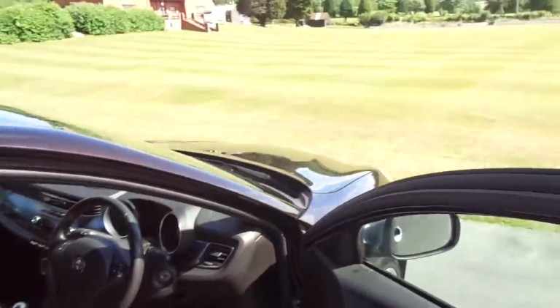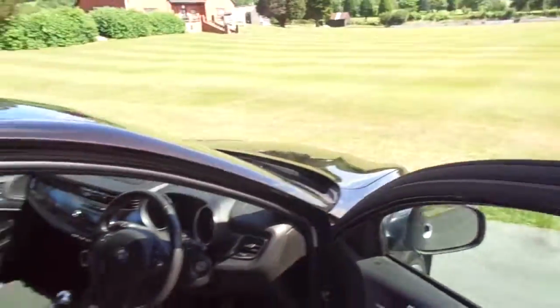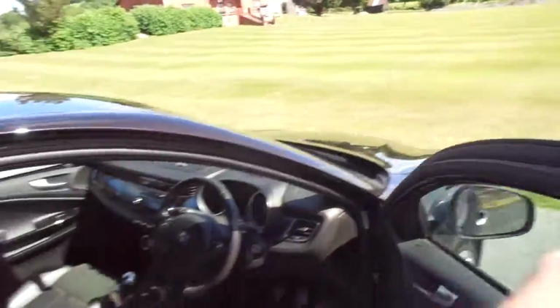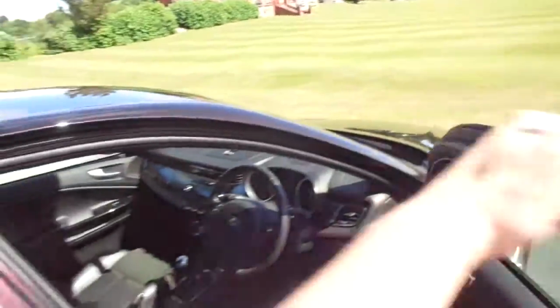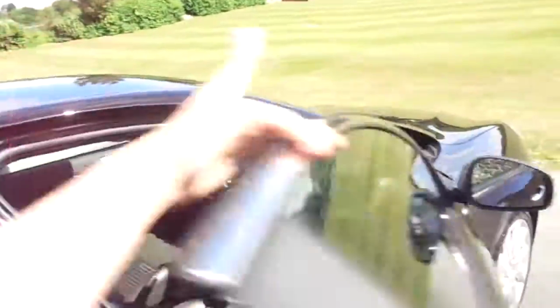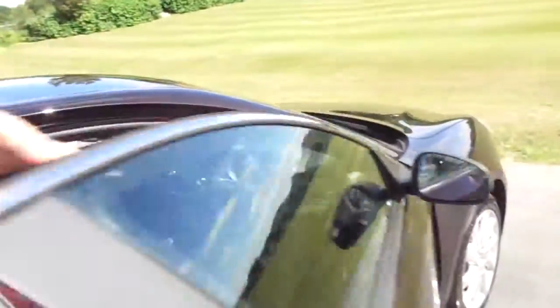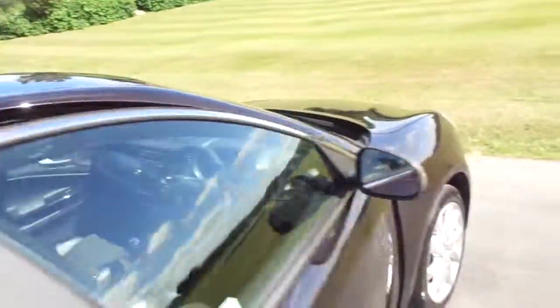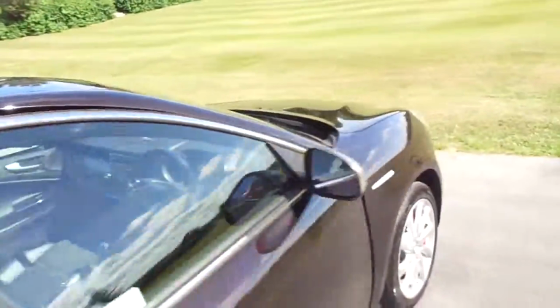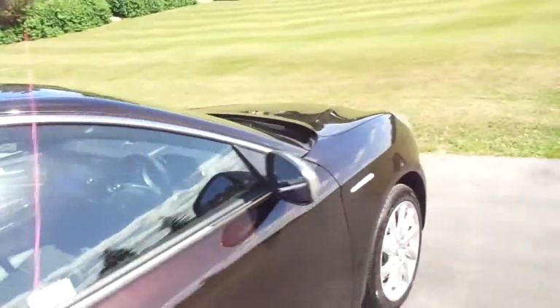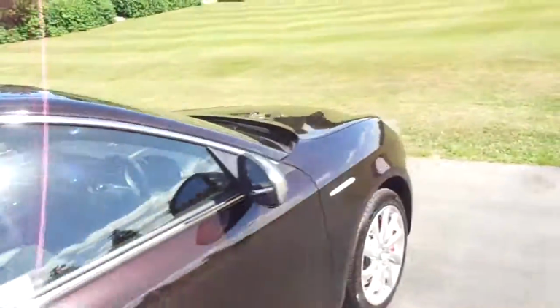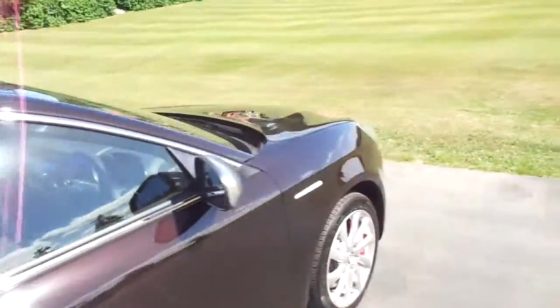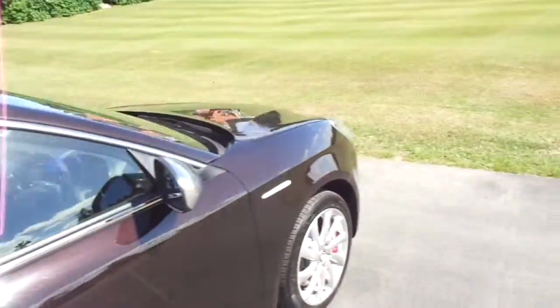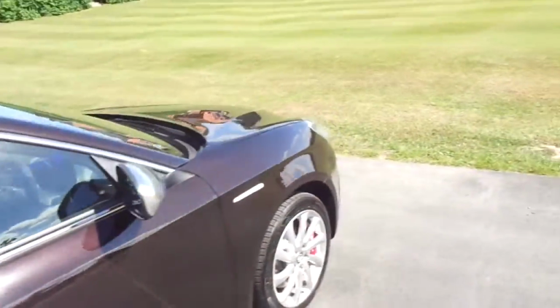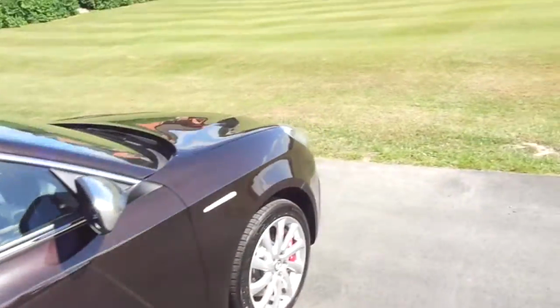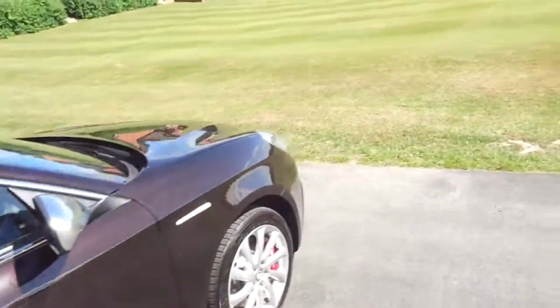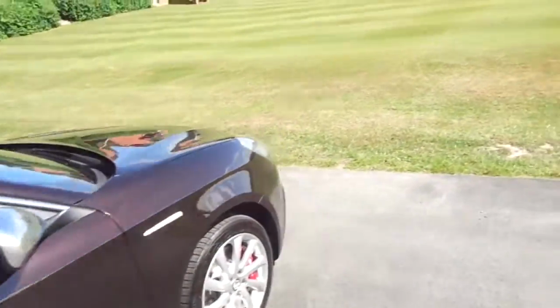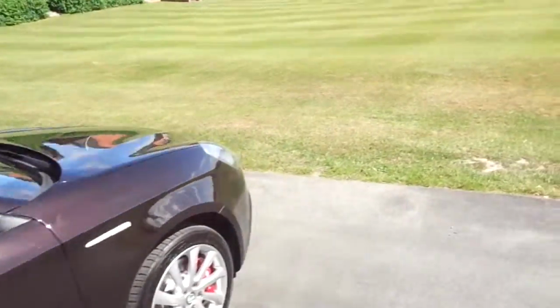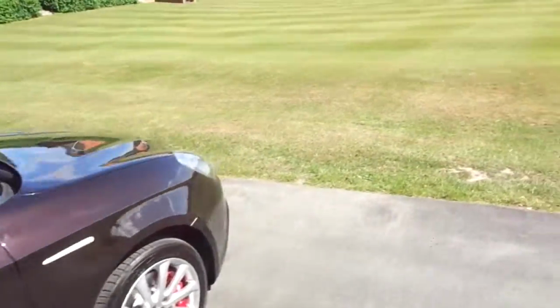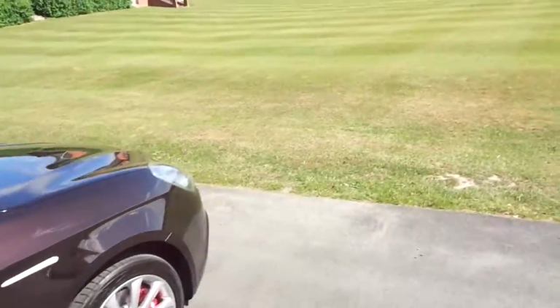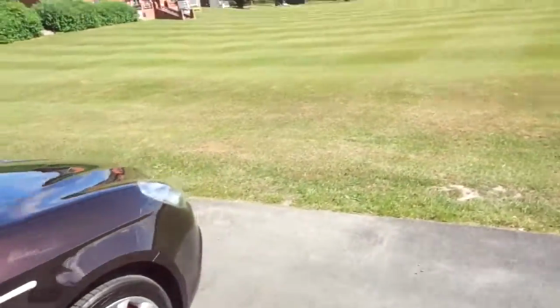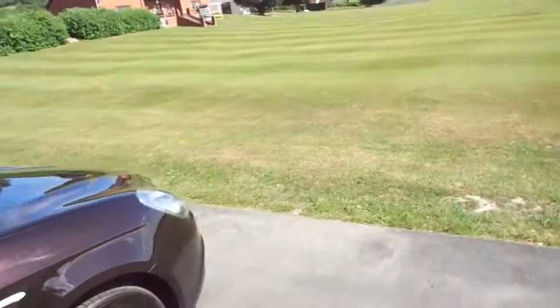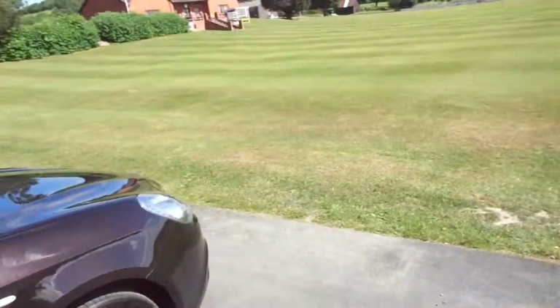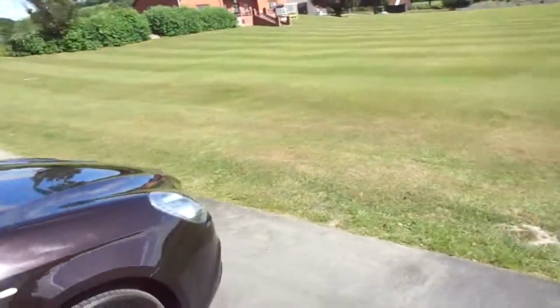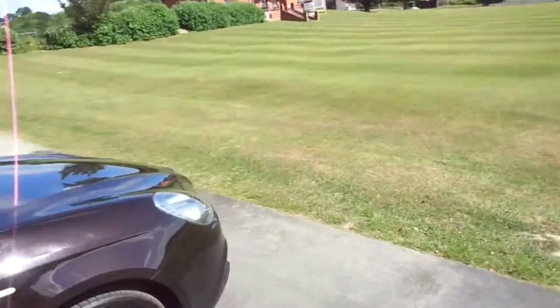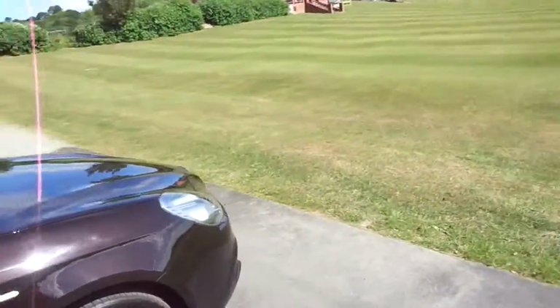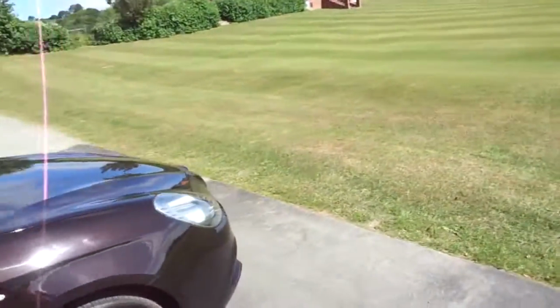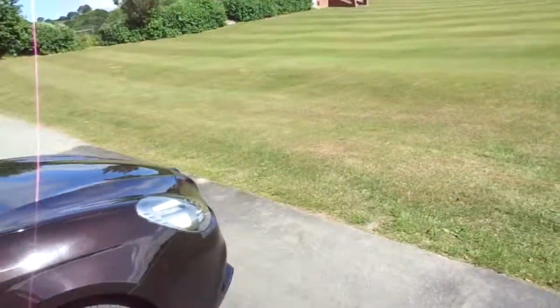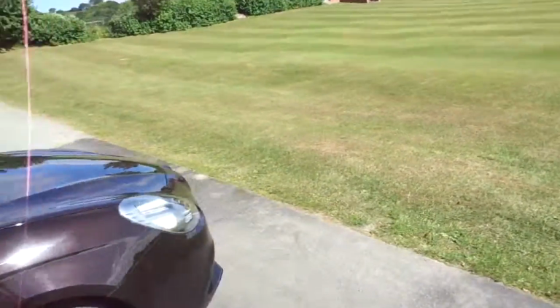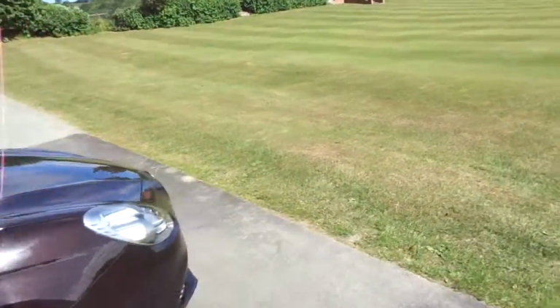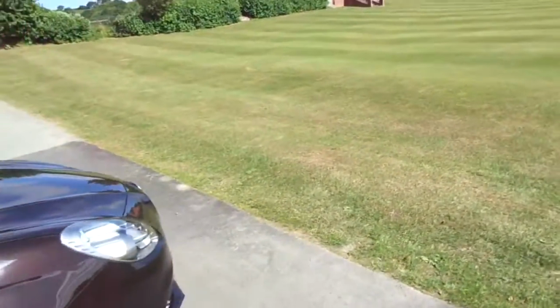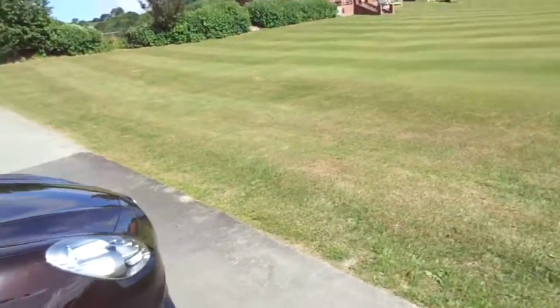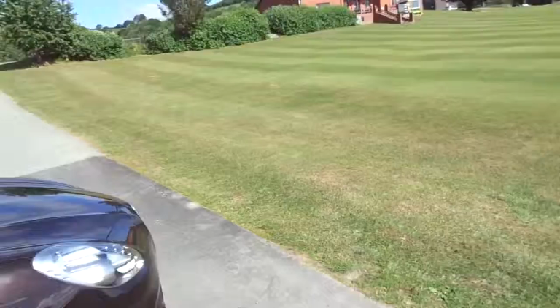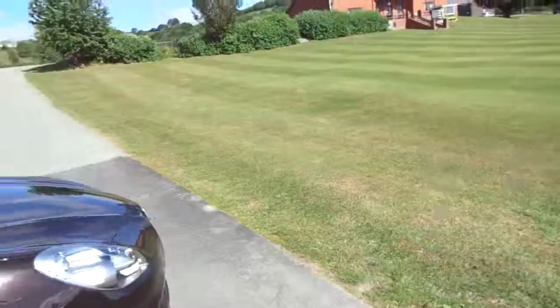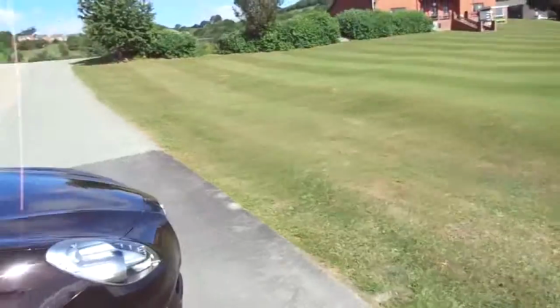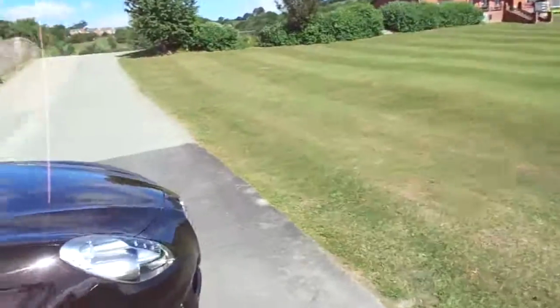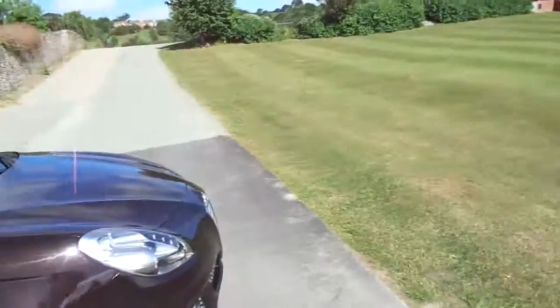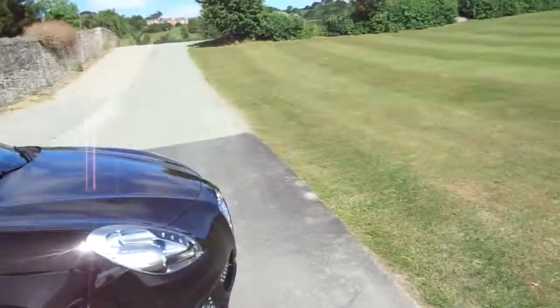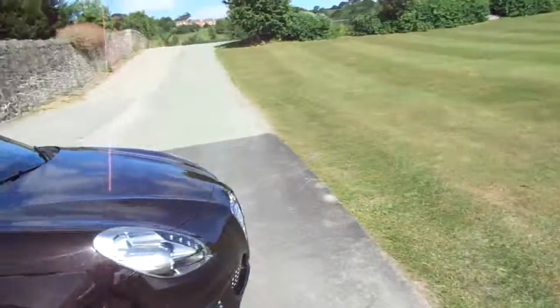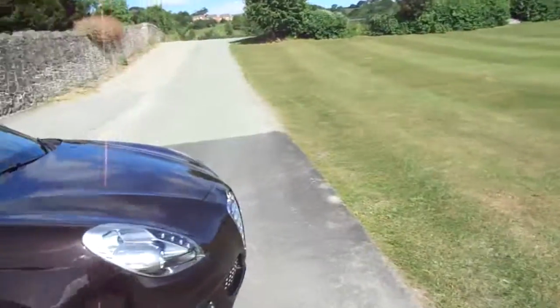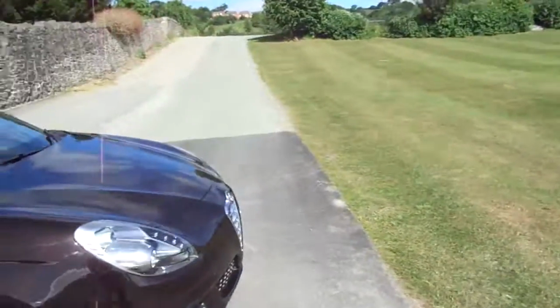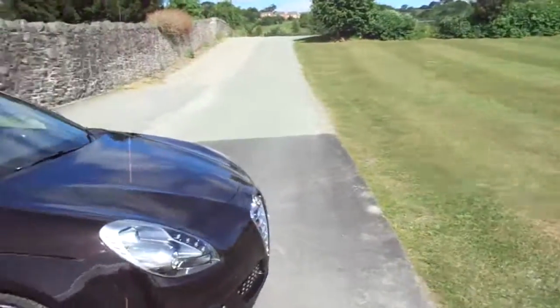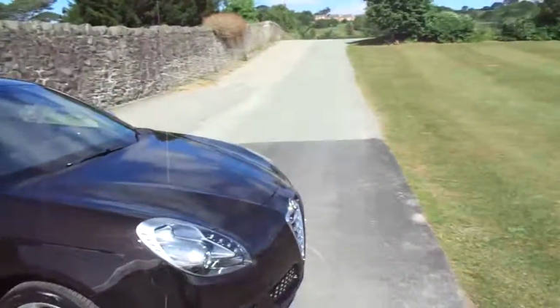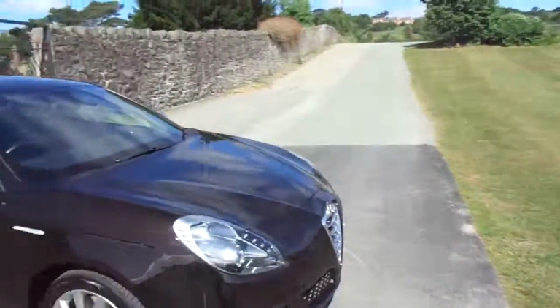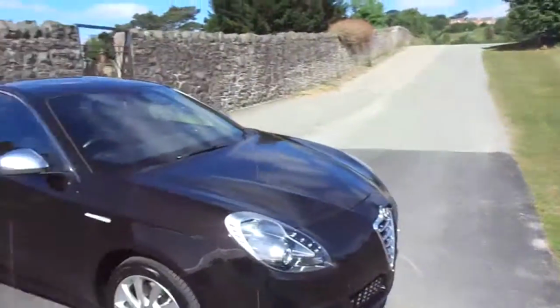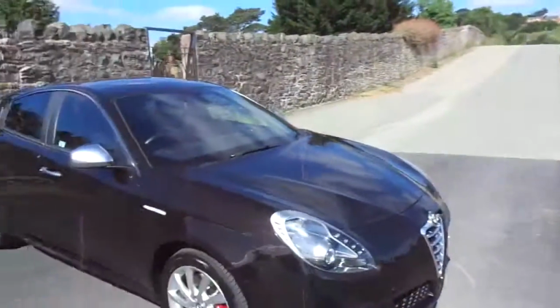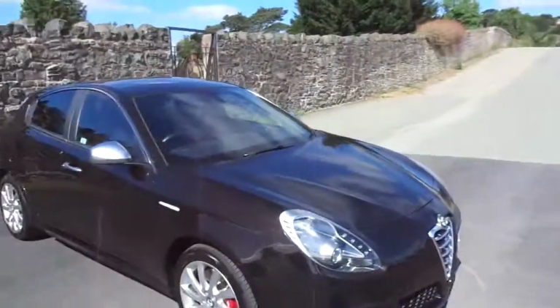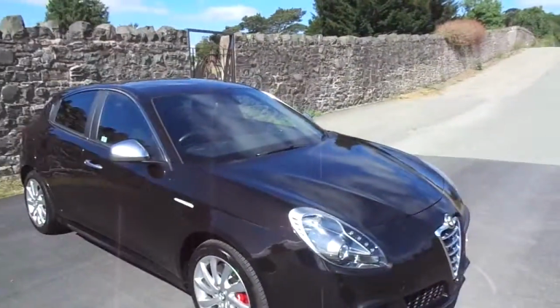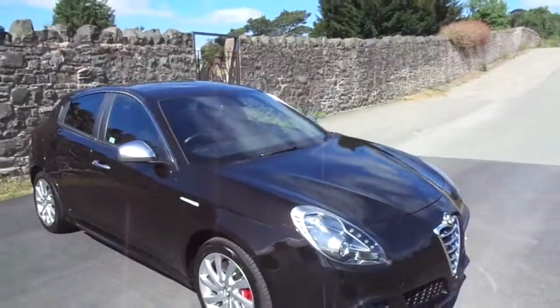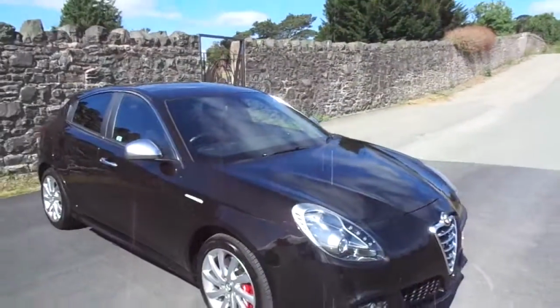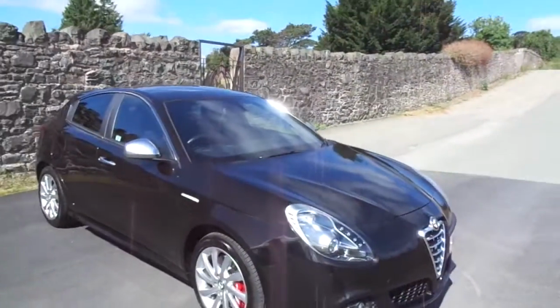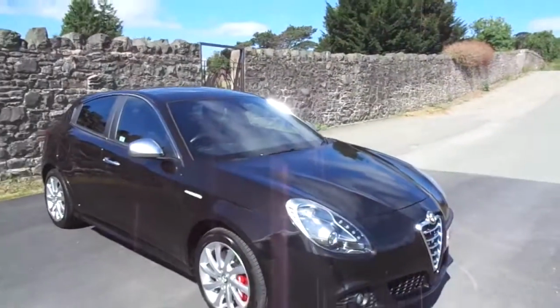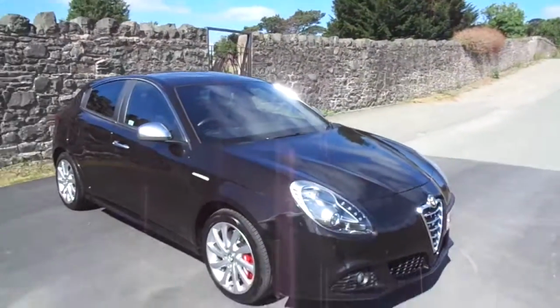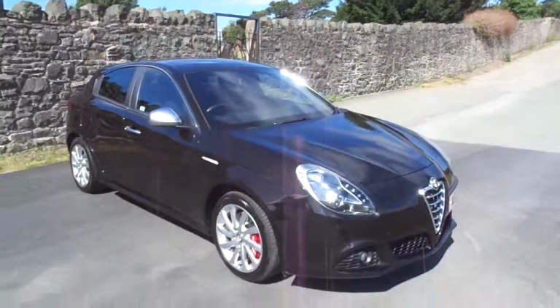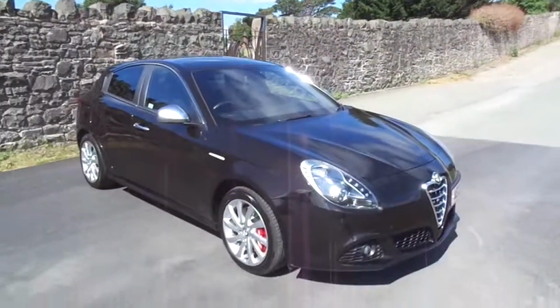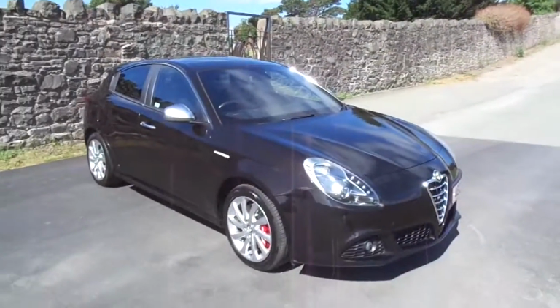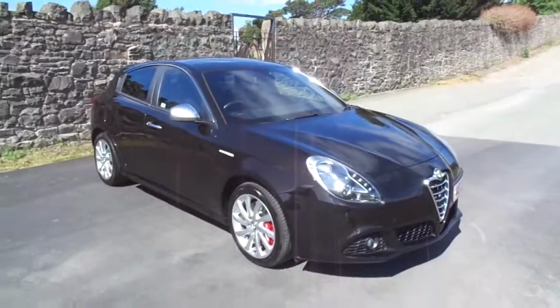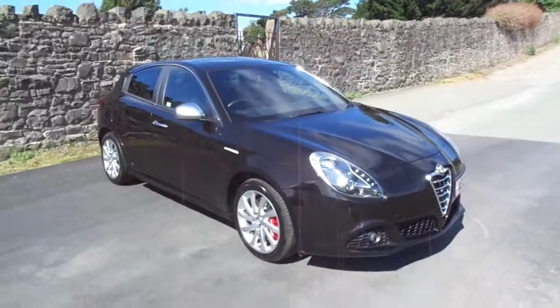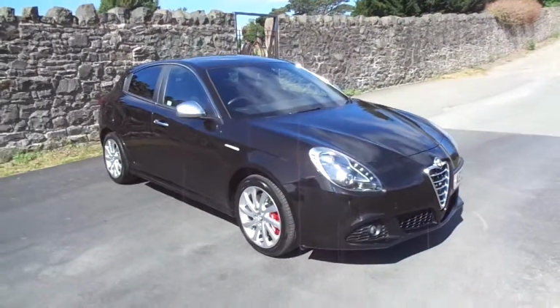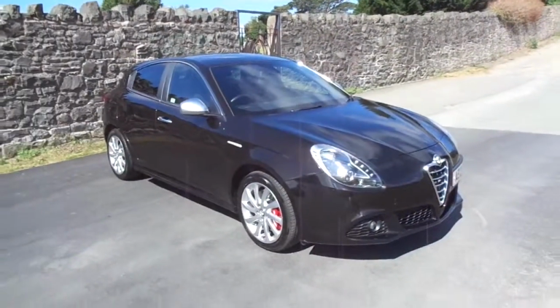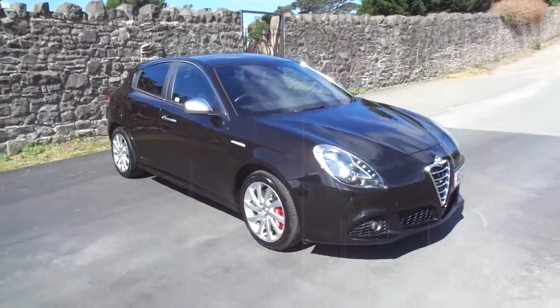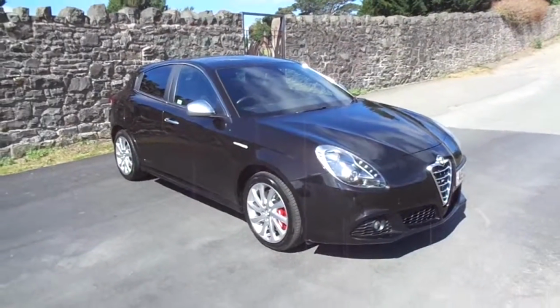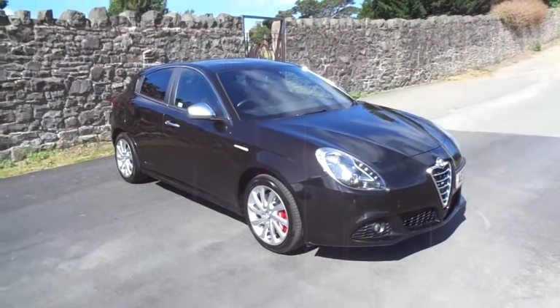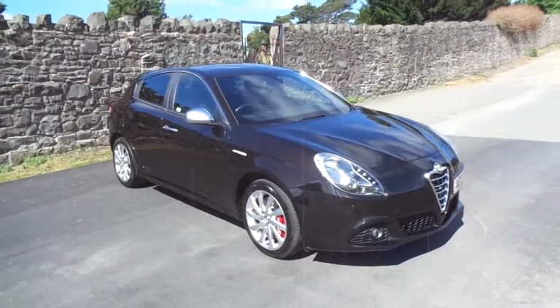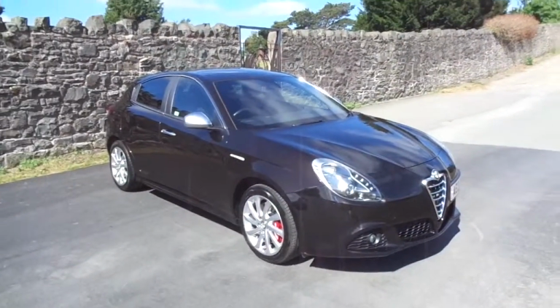That is the black 2013 Giulietta. For more information please visit JT Hughes Newtown.